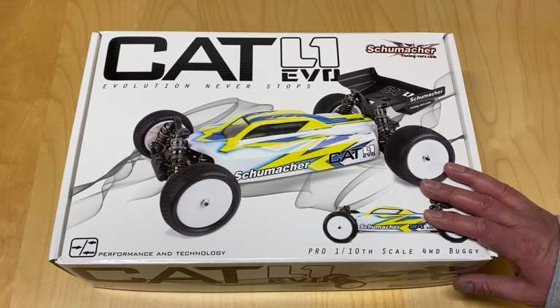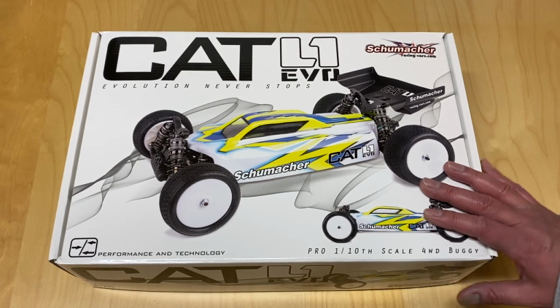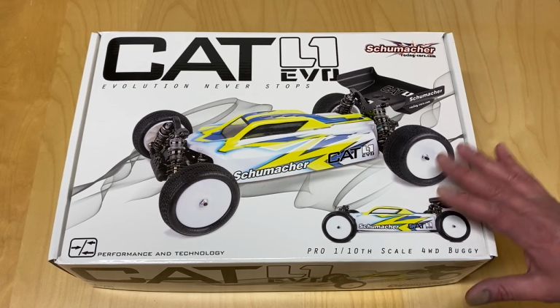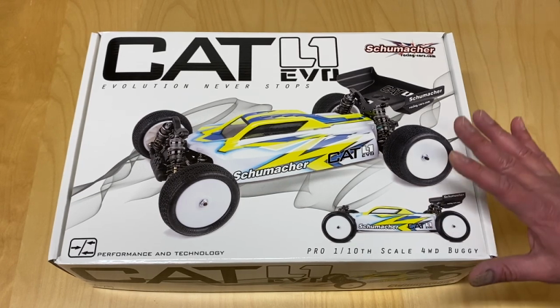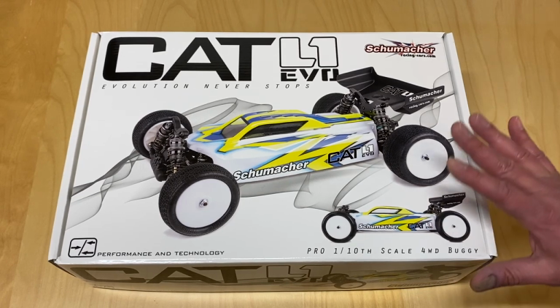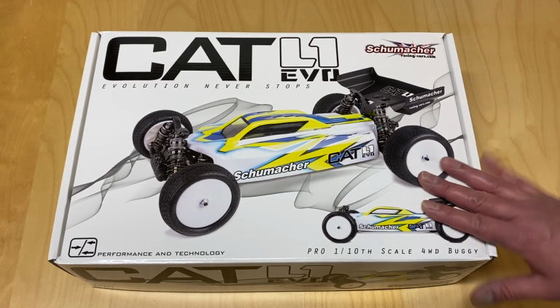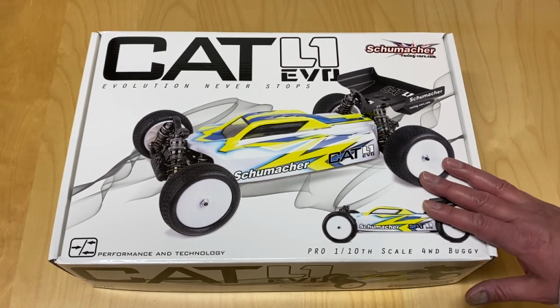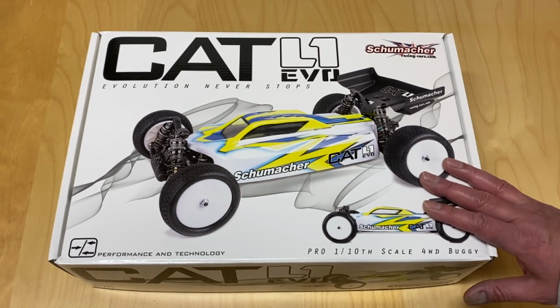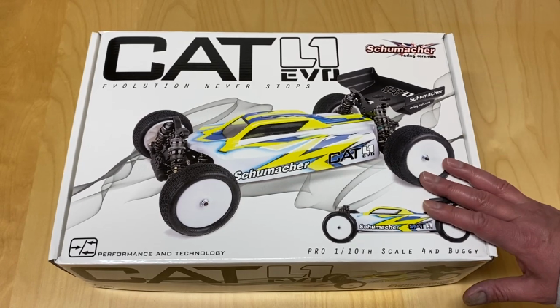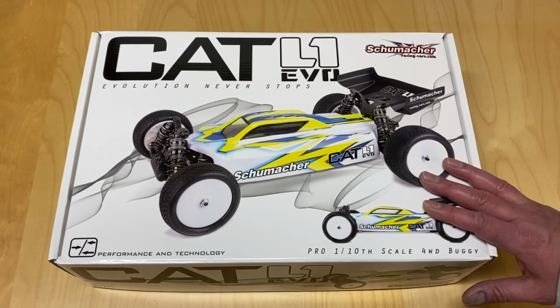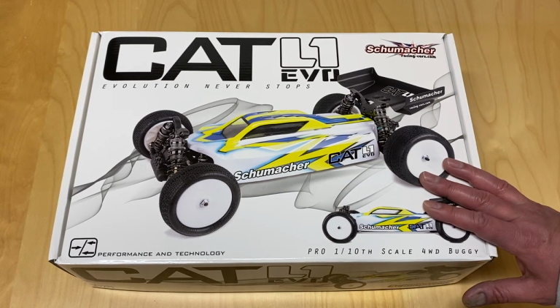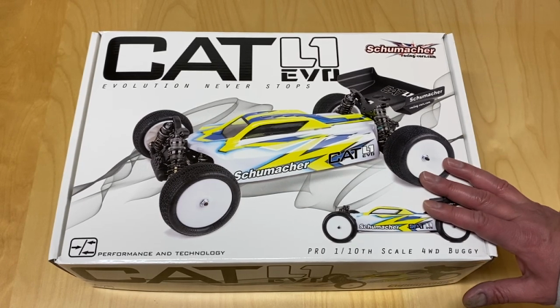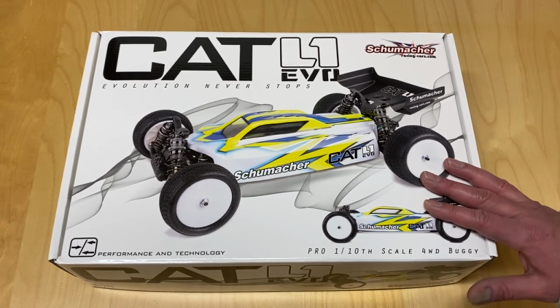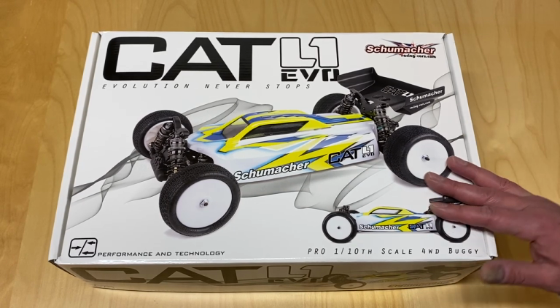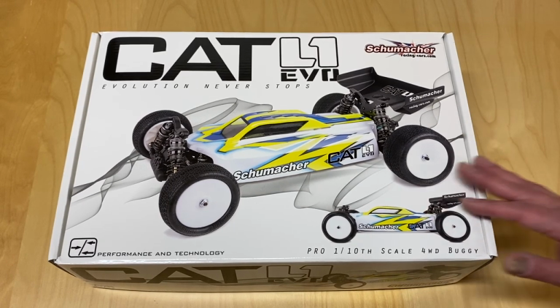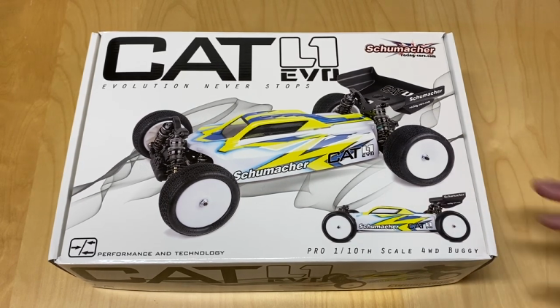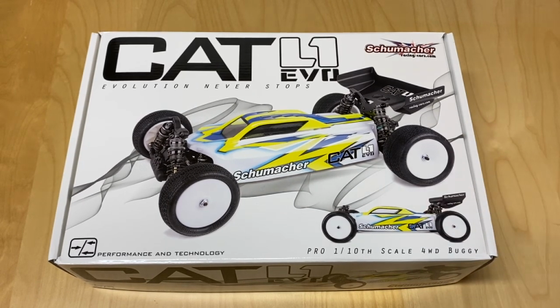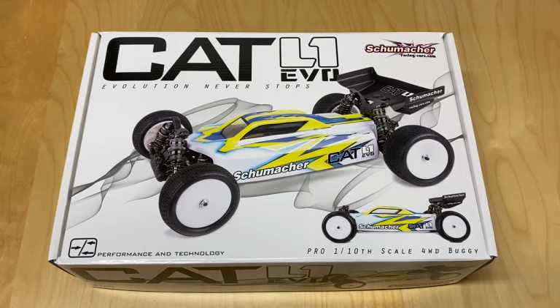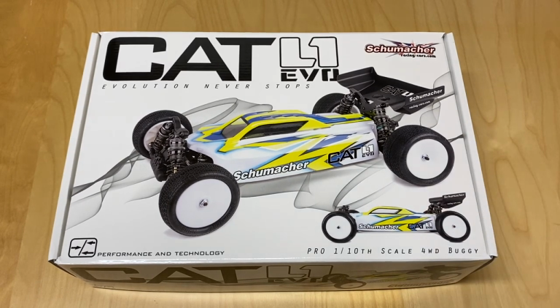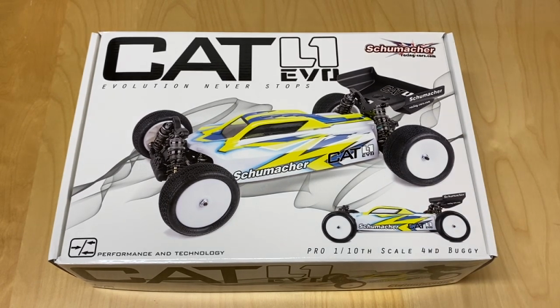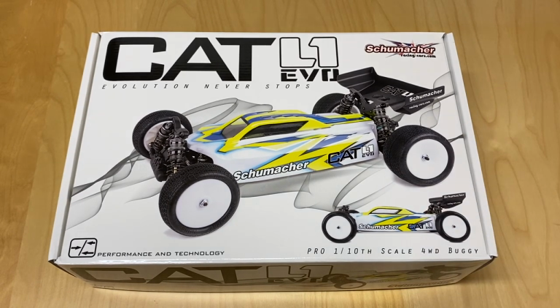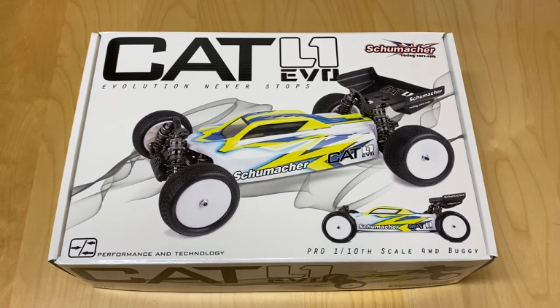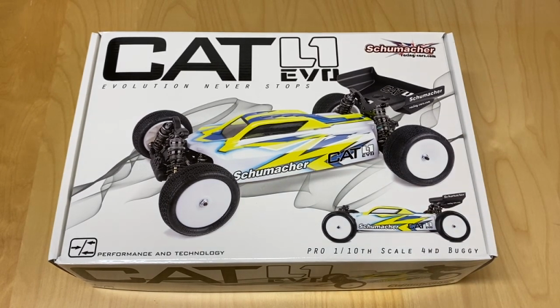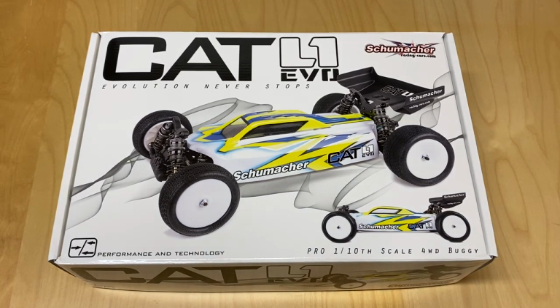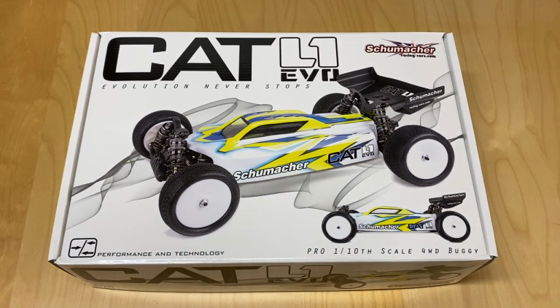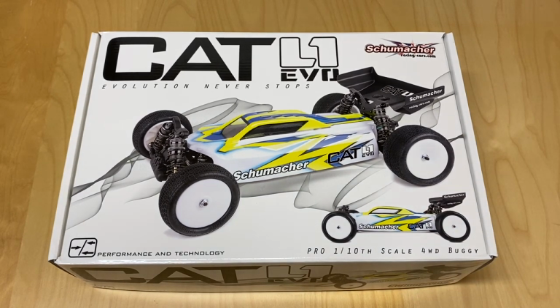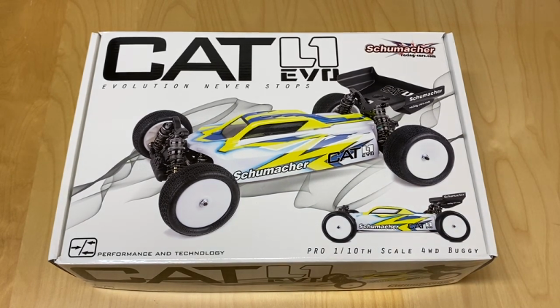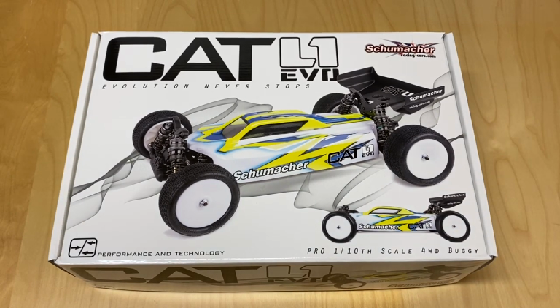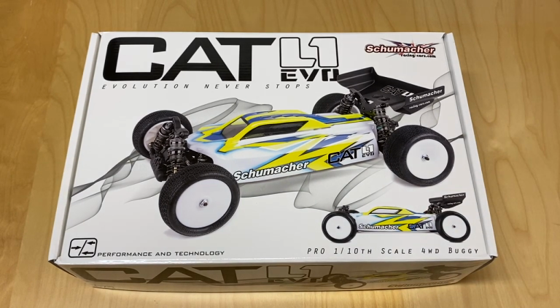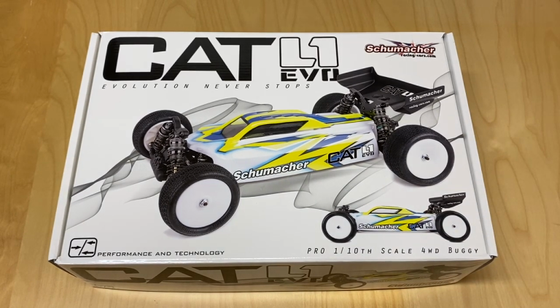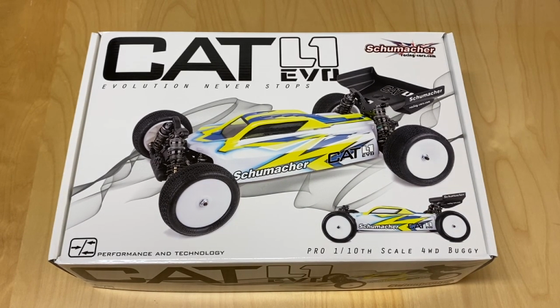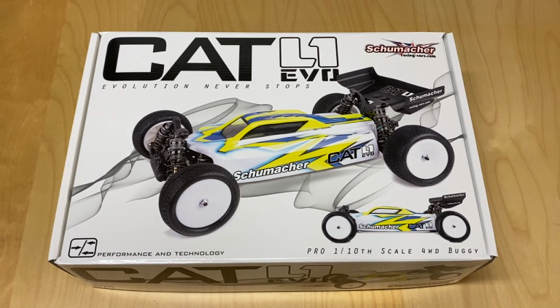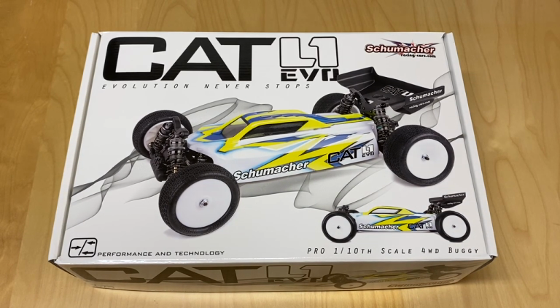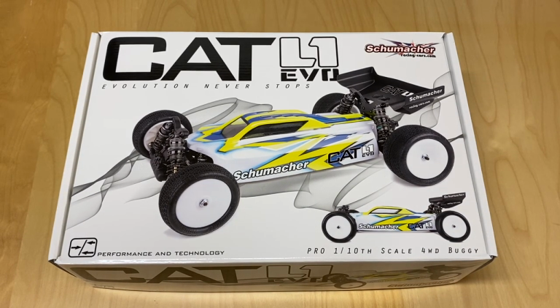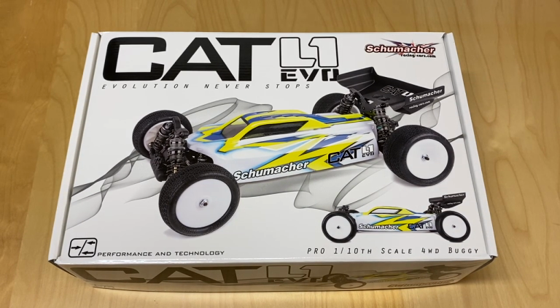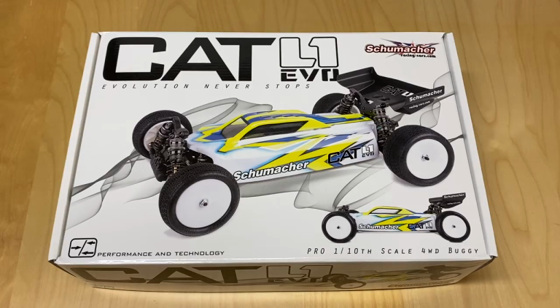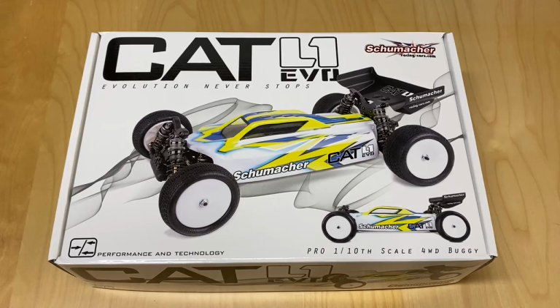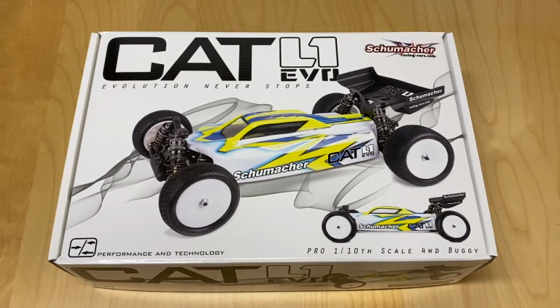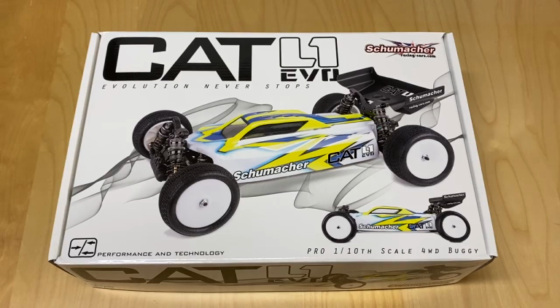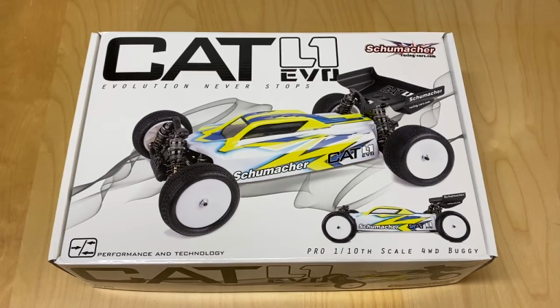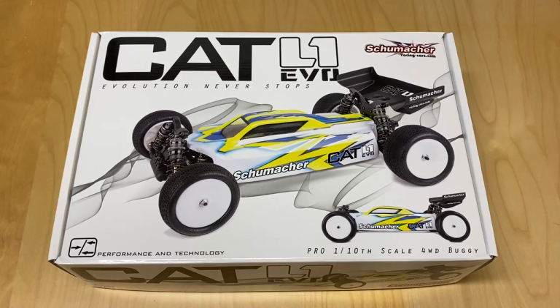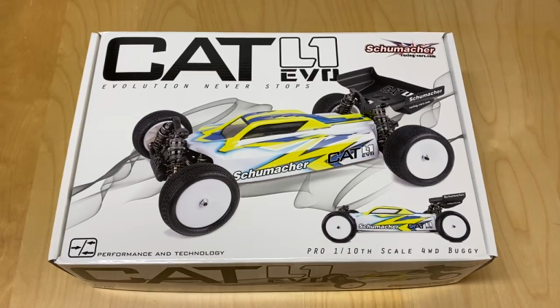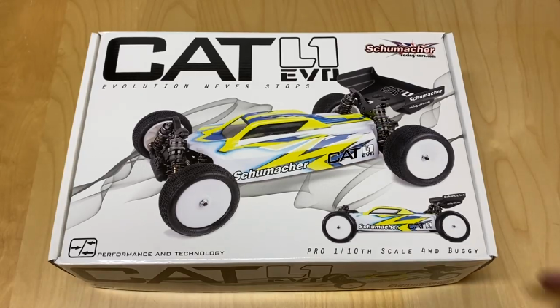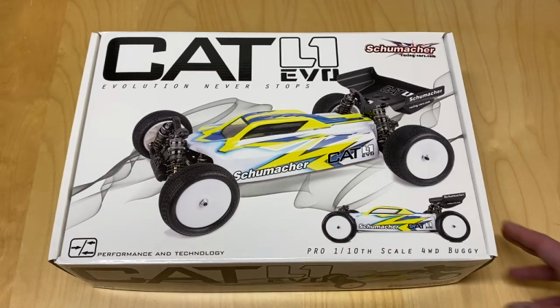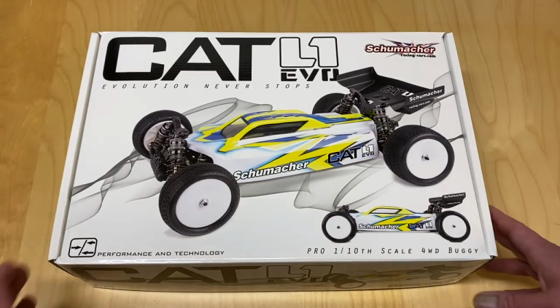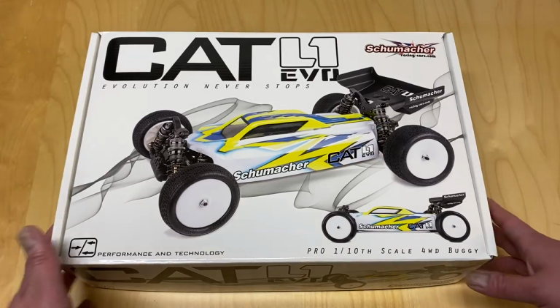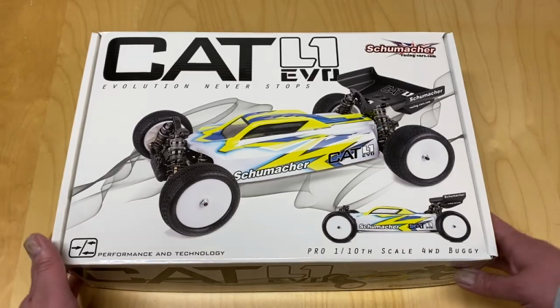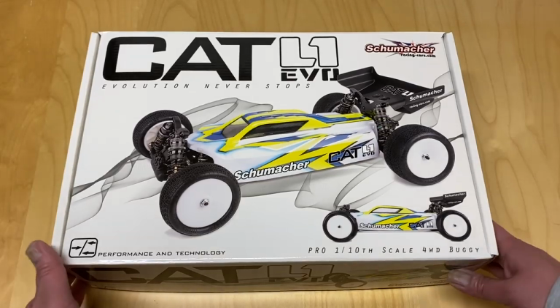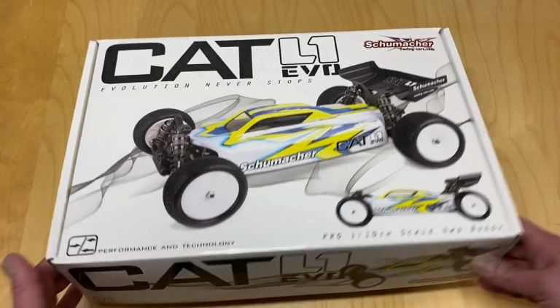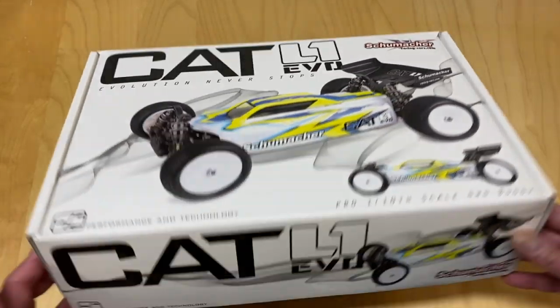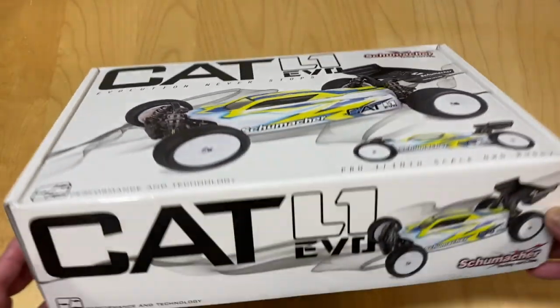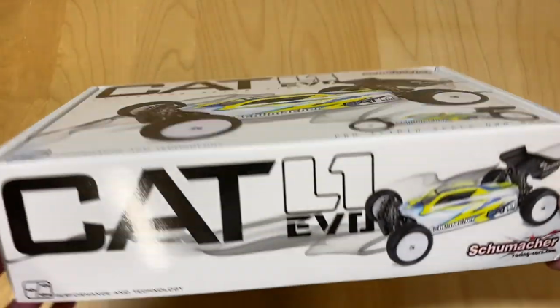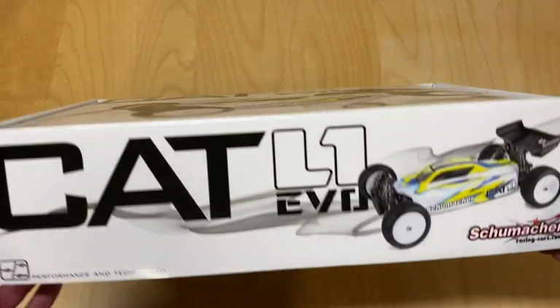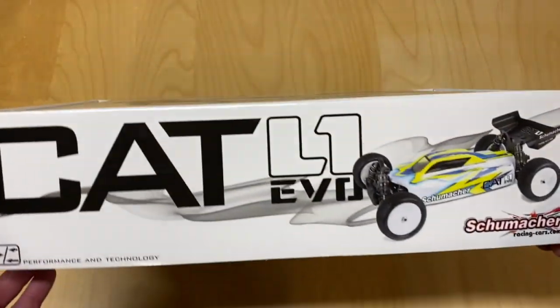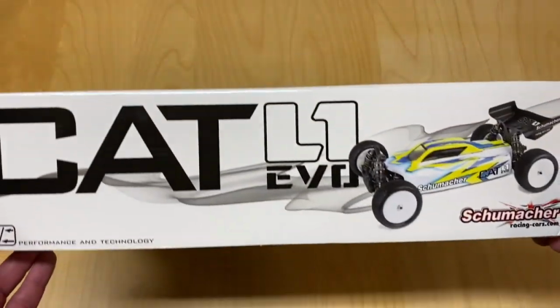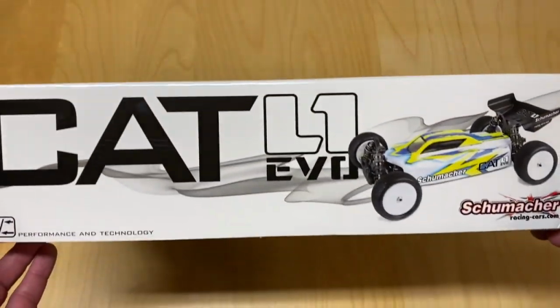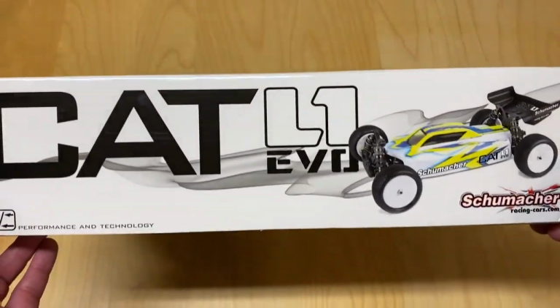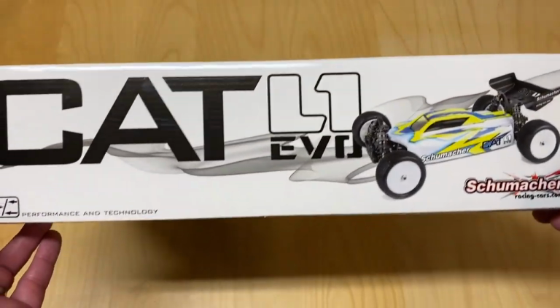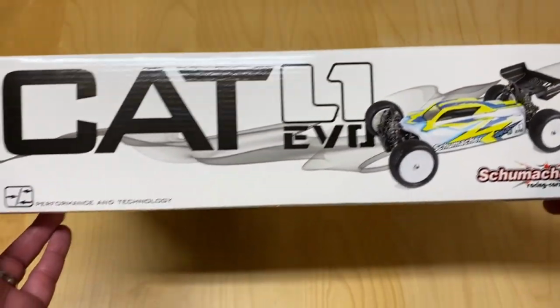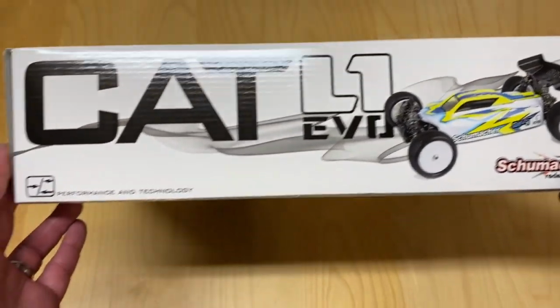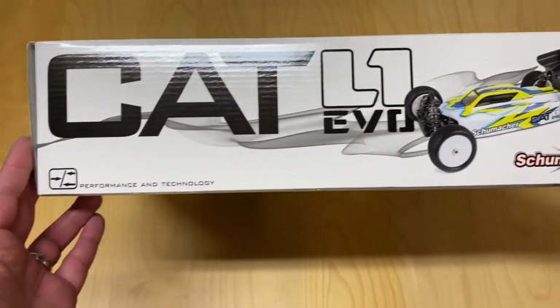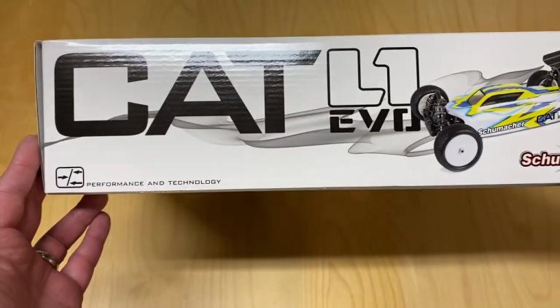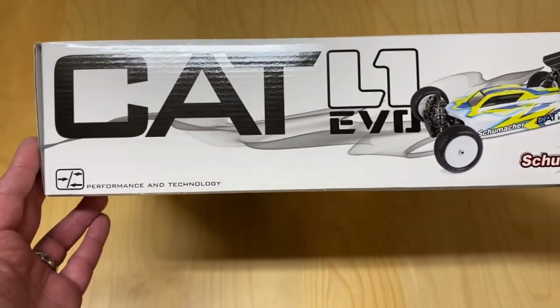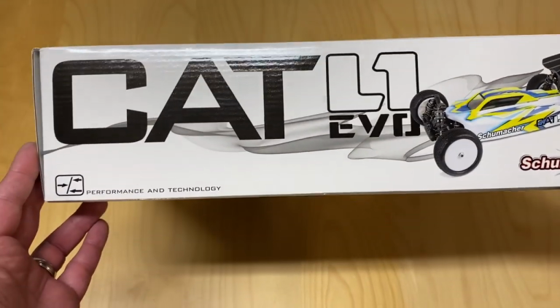Arguably one of the best carpet cars — we'll see. When you go carpet, you might as well get a carpet car.